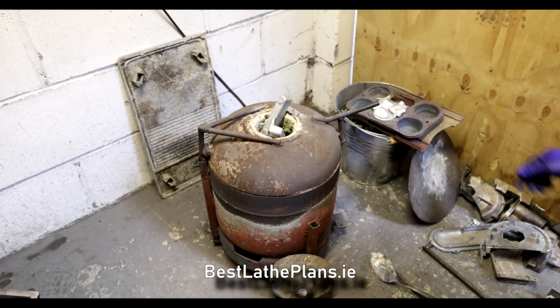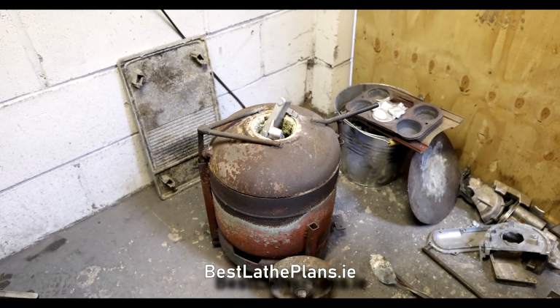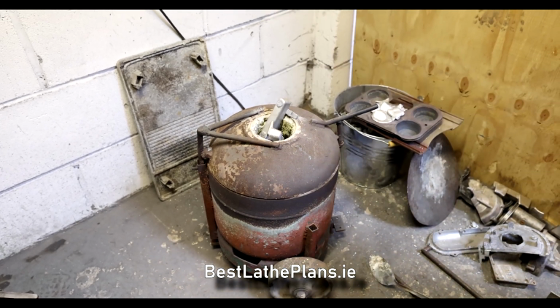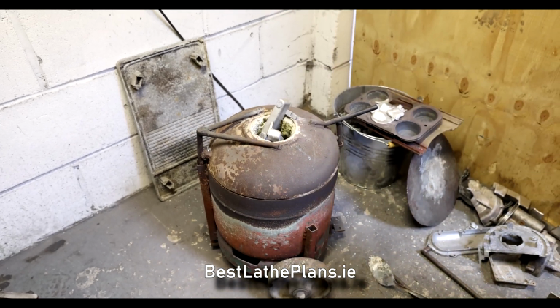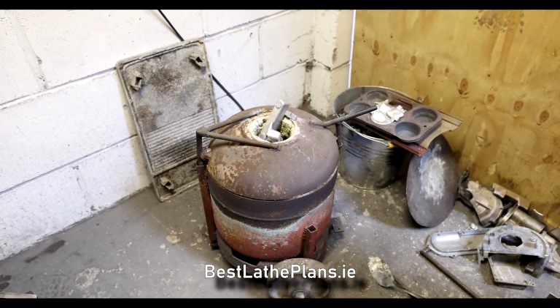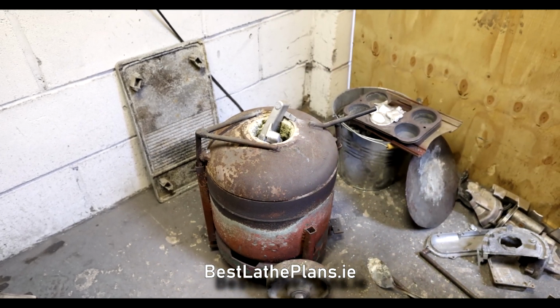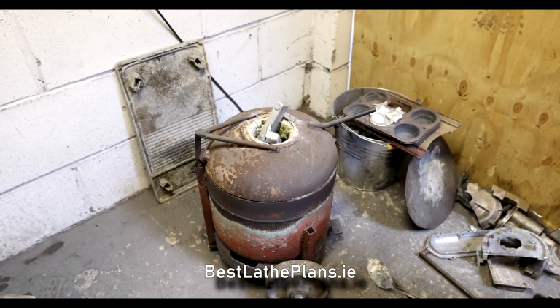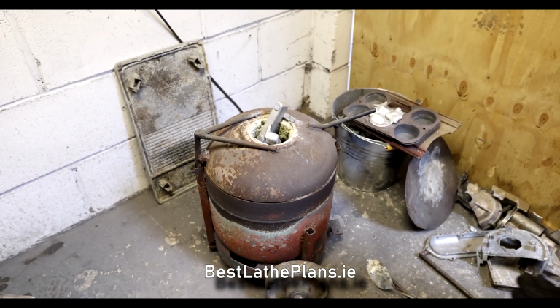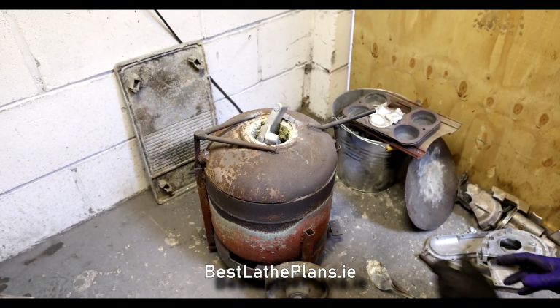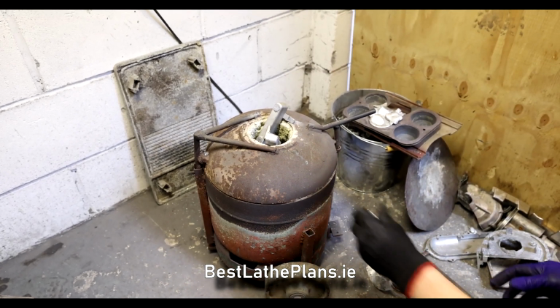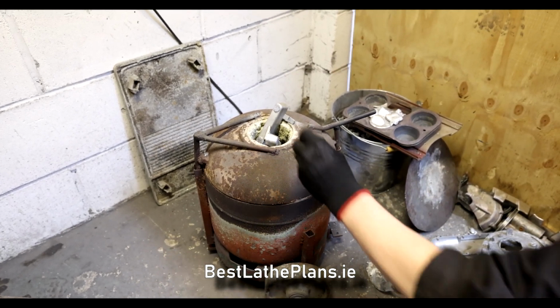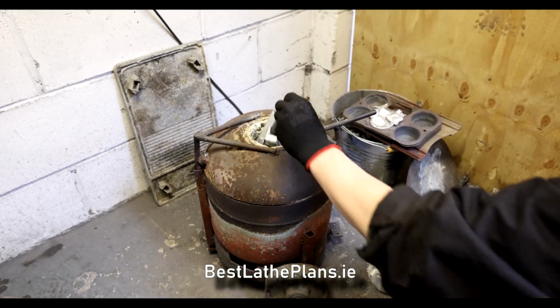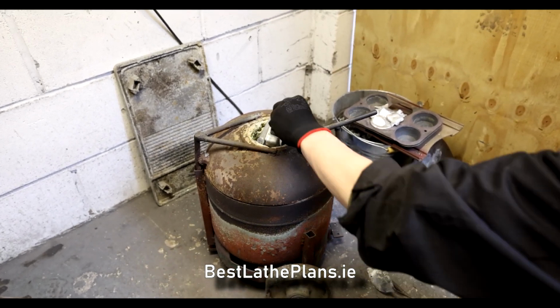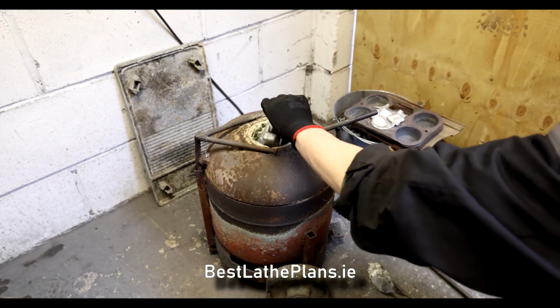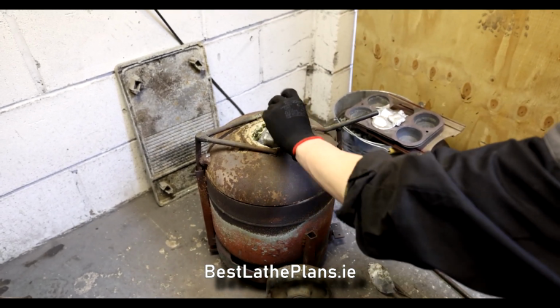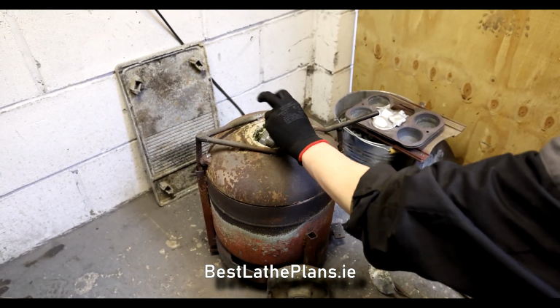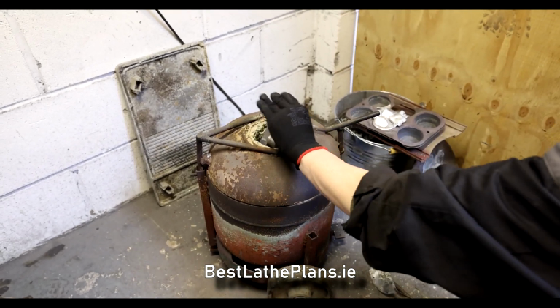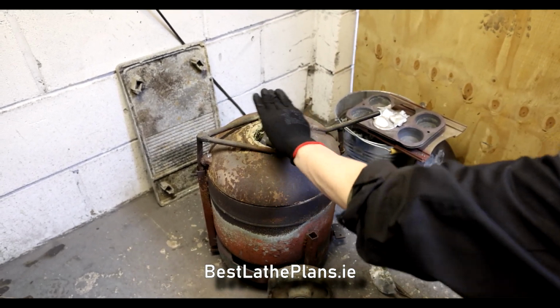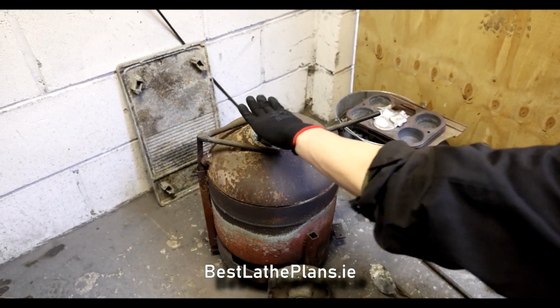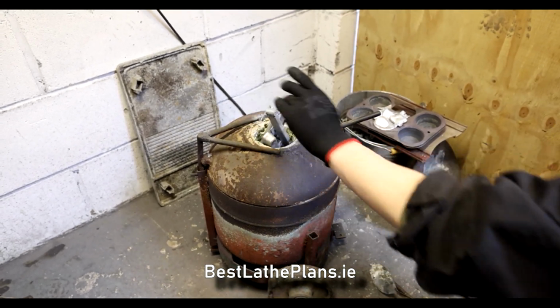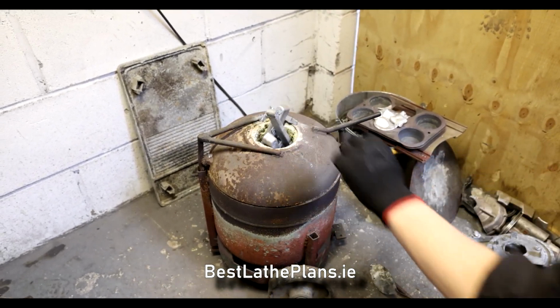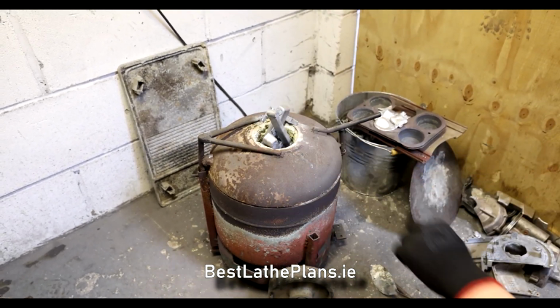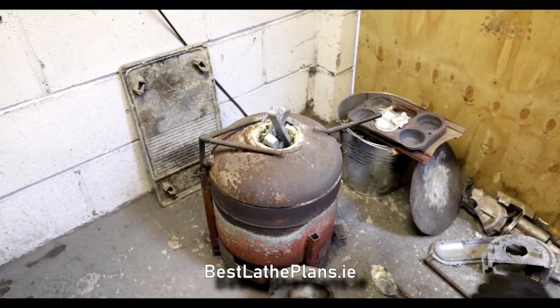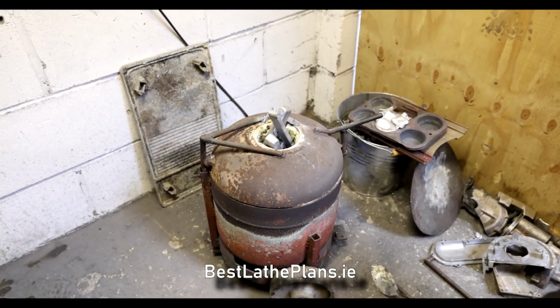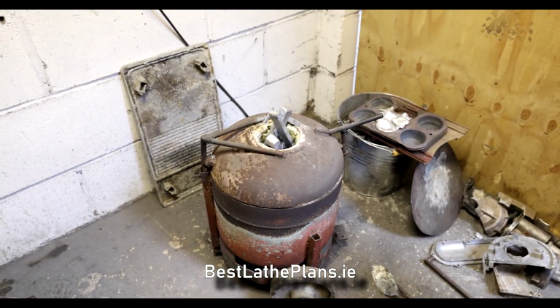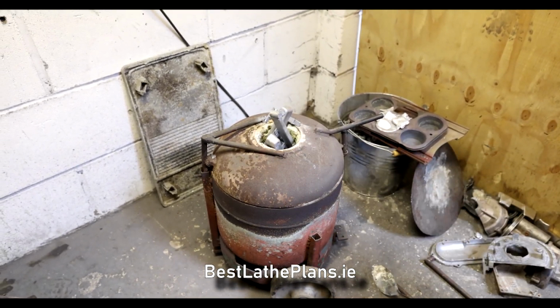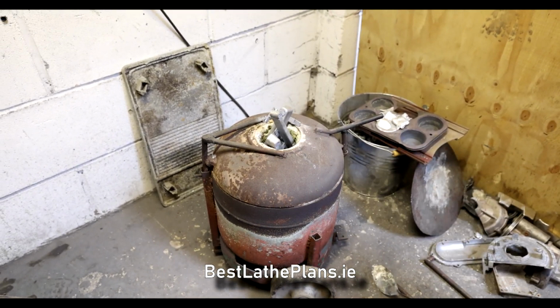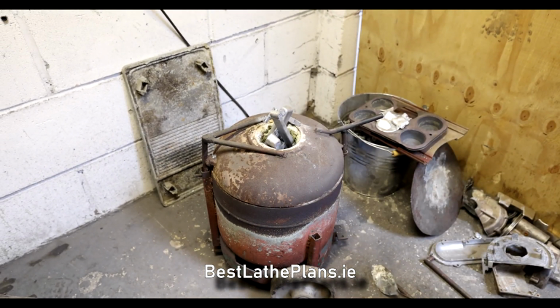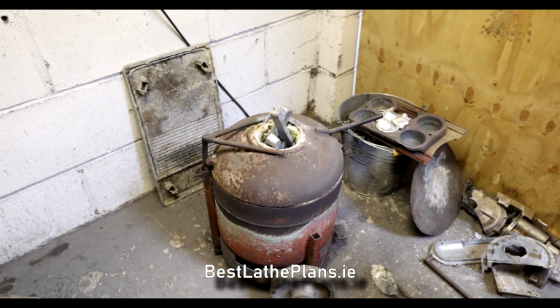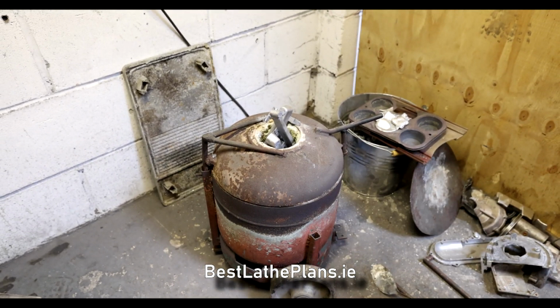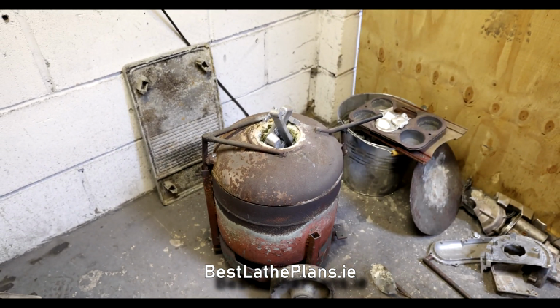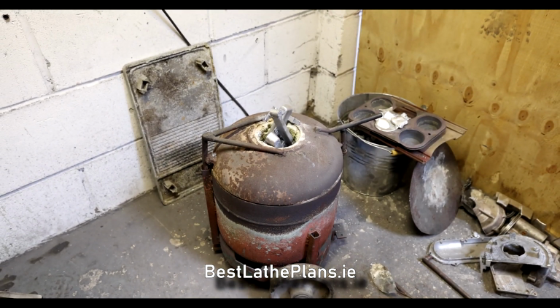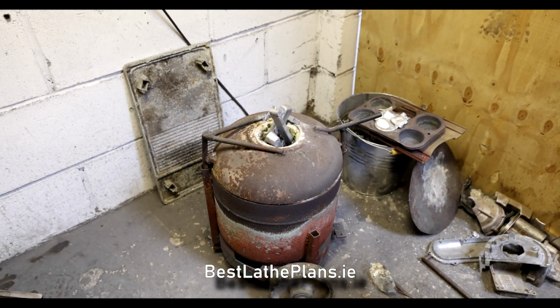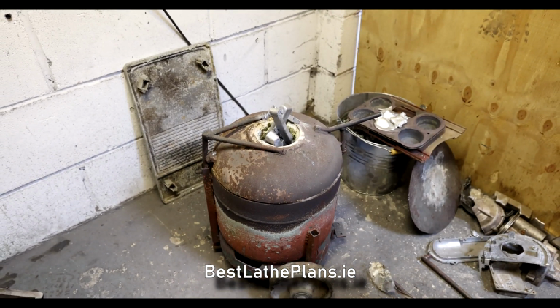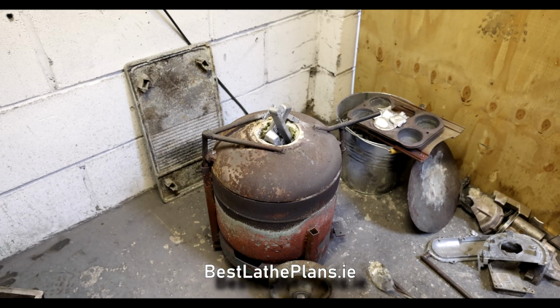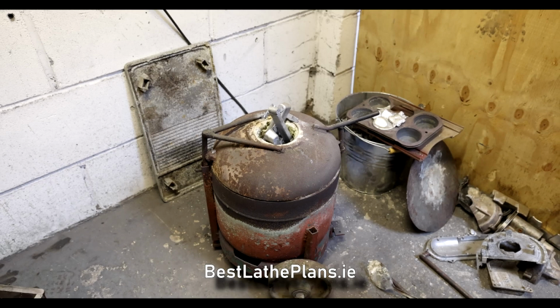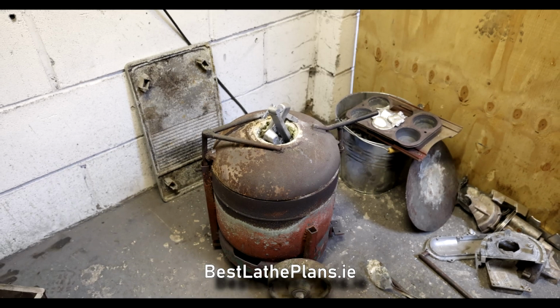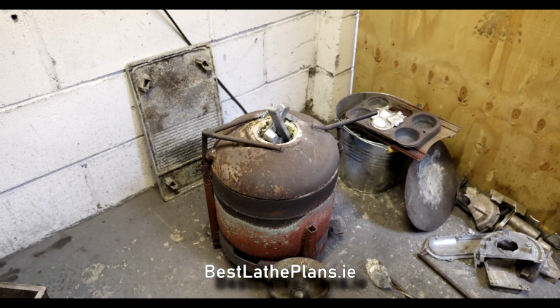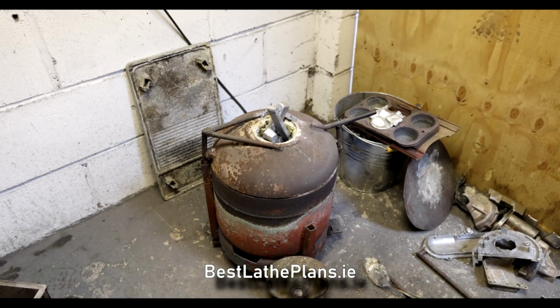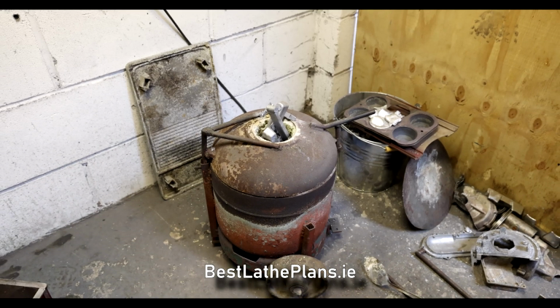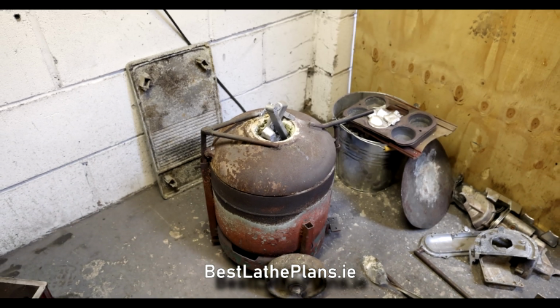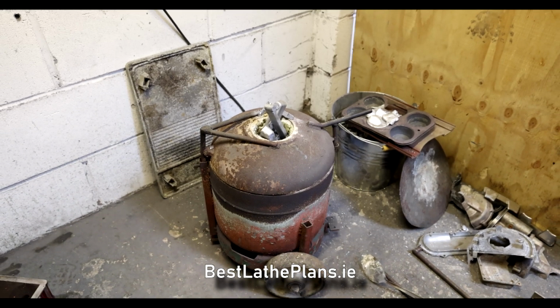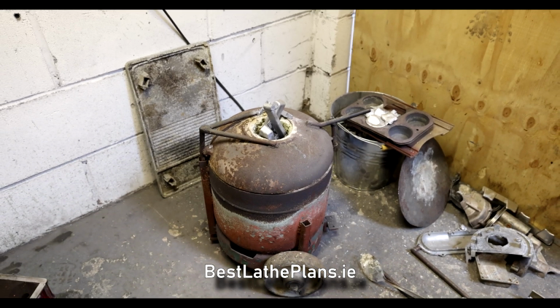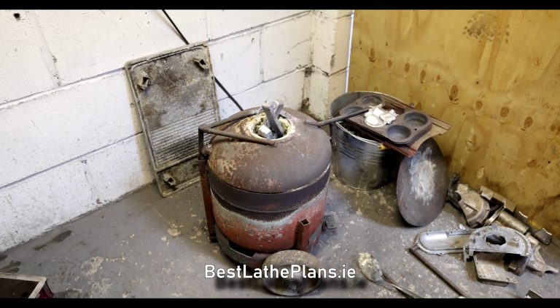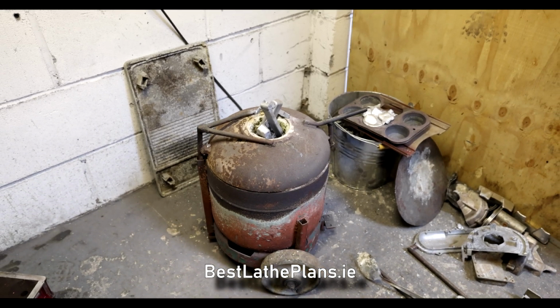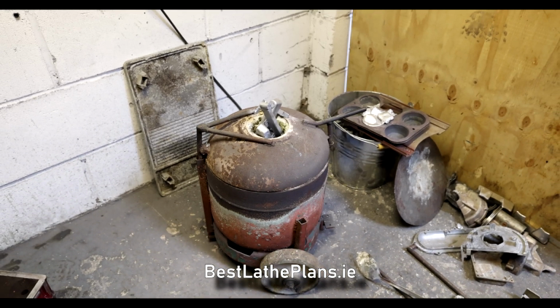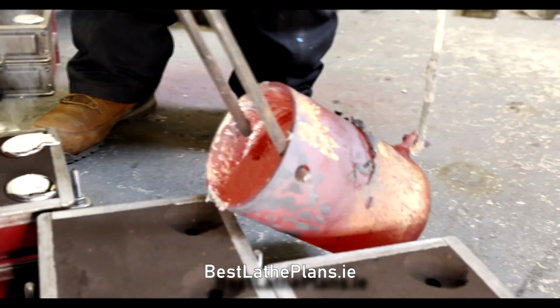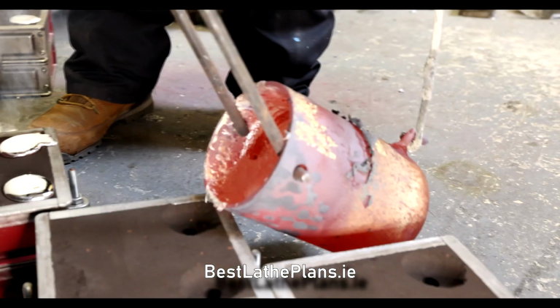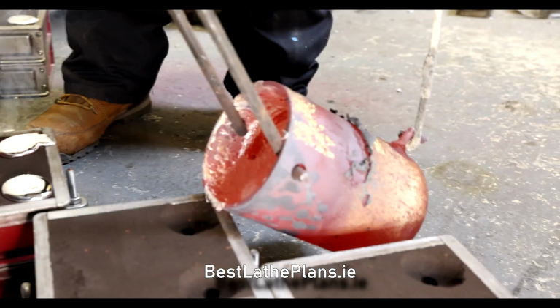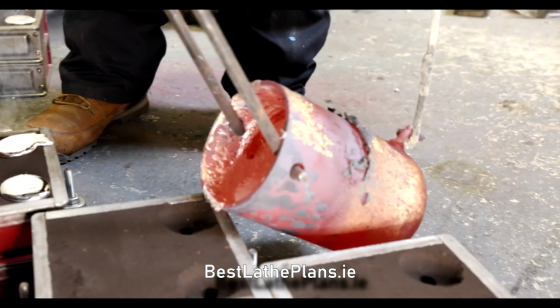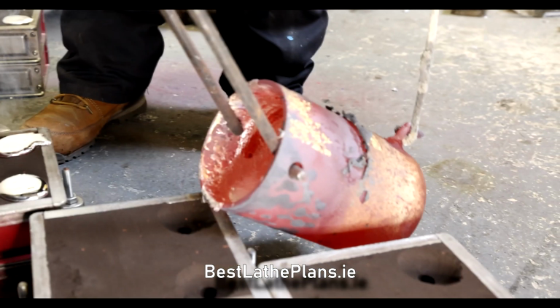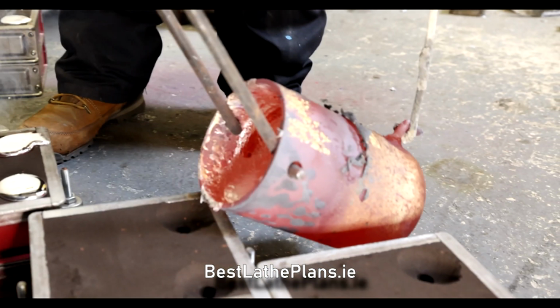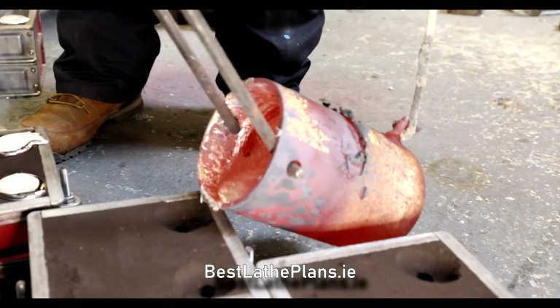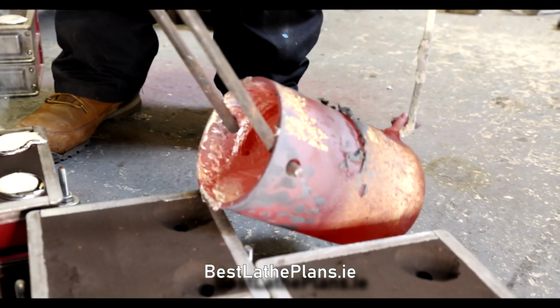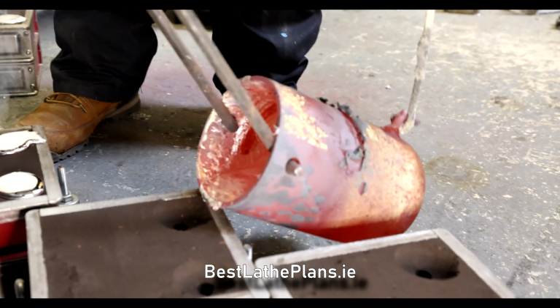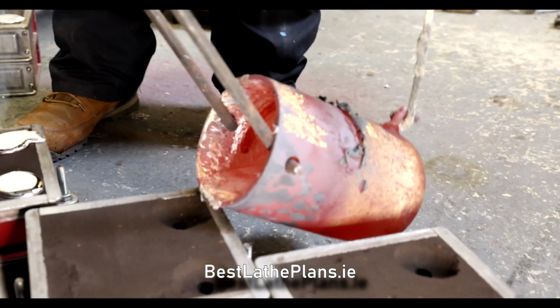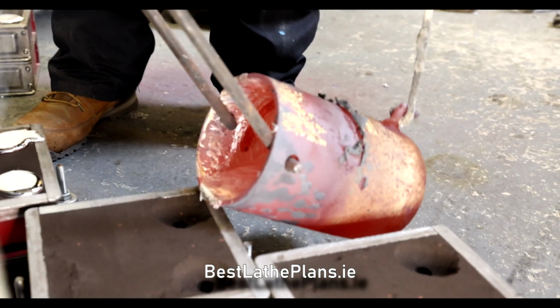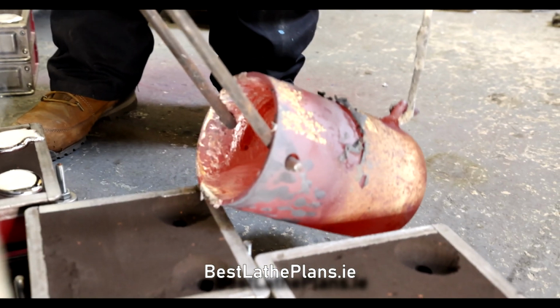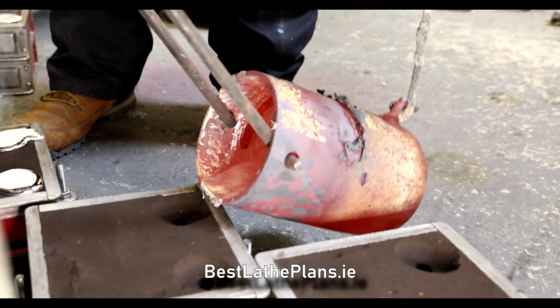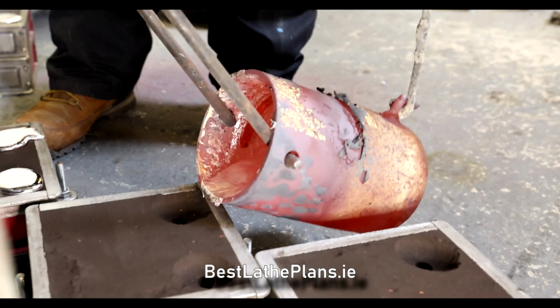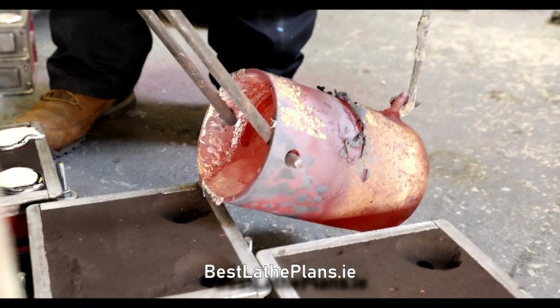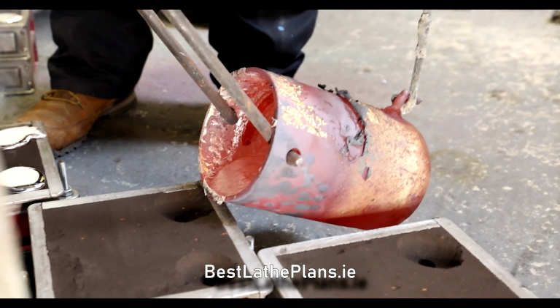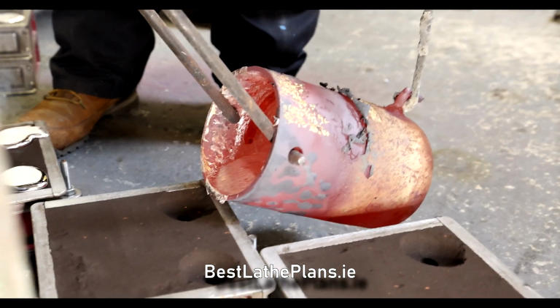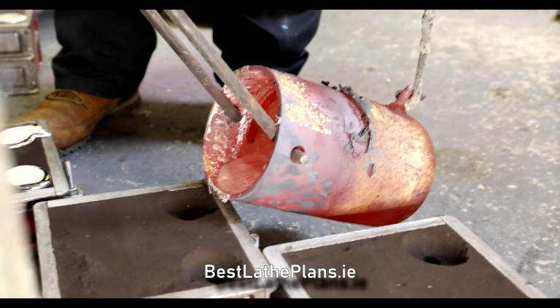Watch Luke pour the molten aluminium into each of the moulds. You'll see it from a few different angles and there are a couple of bits of slow-mo in there as well.